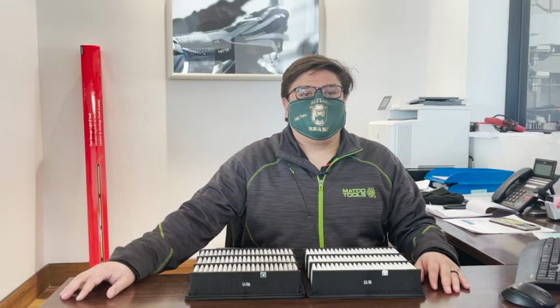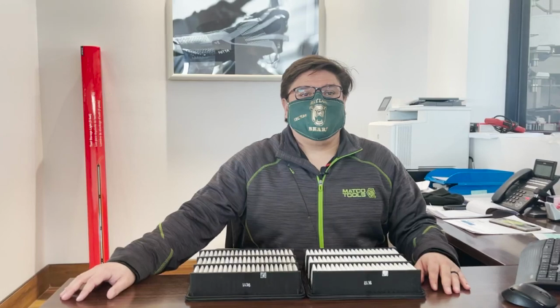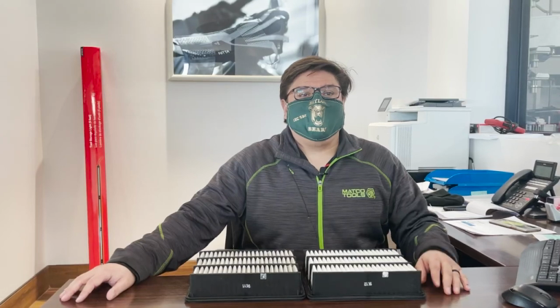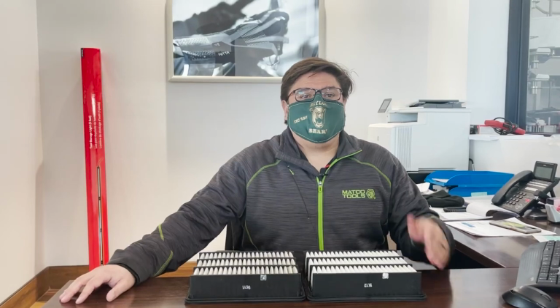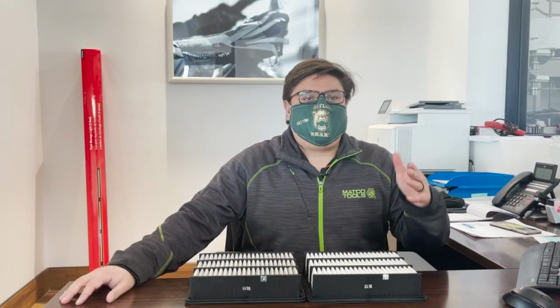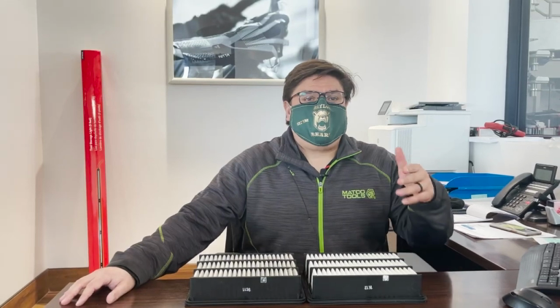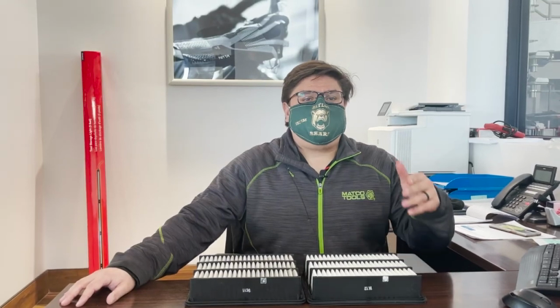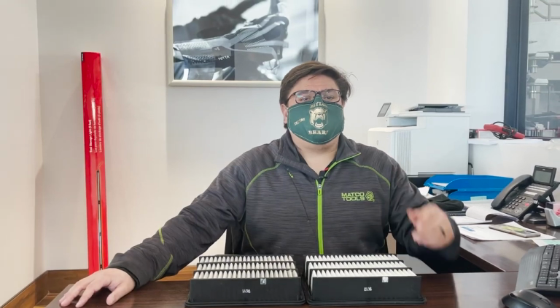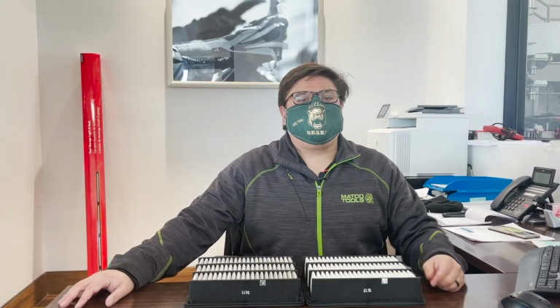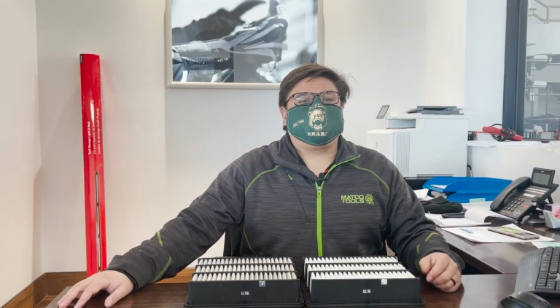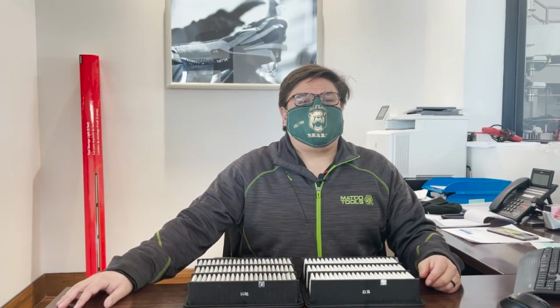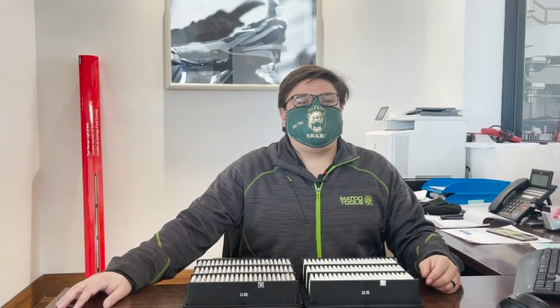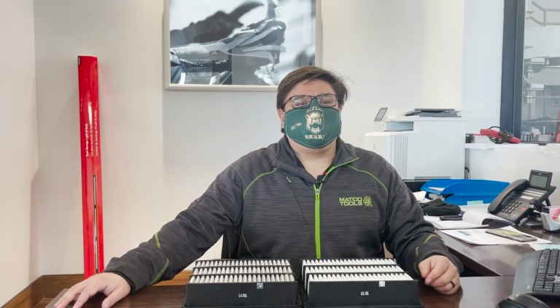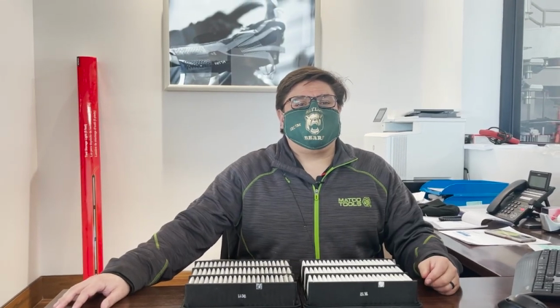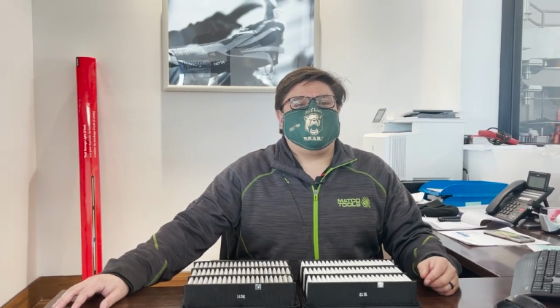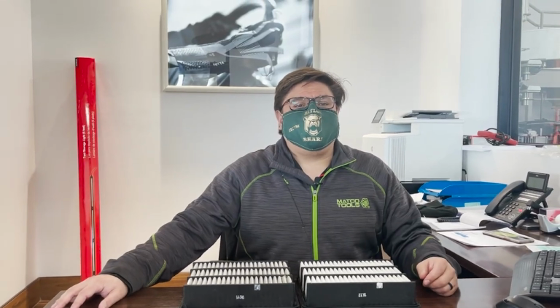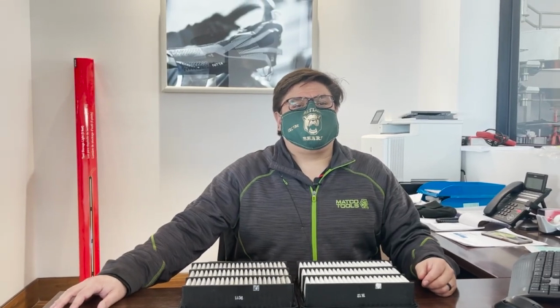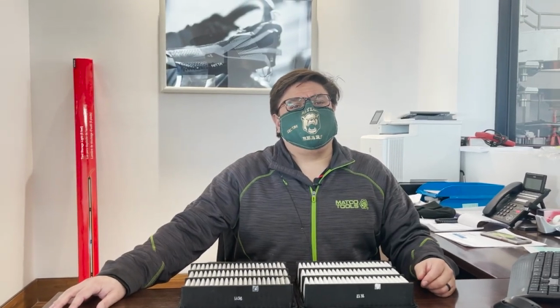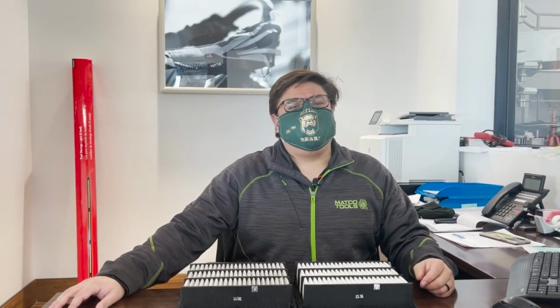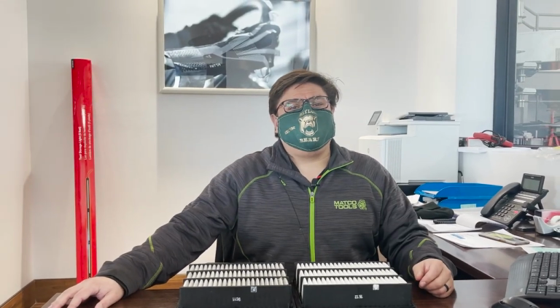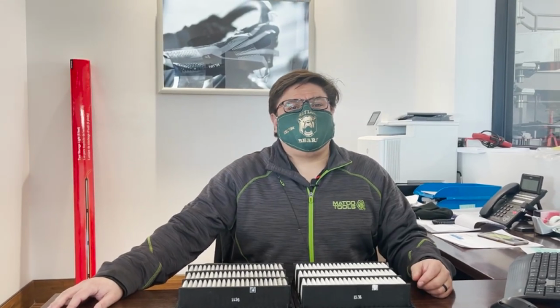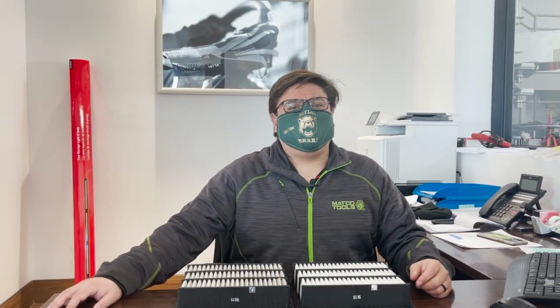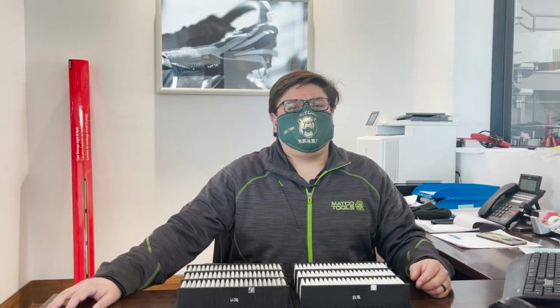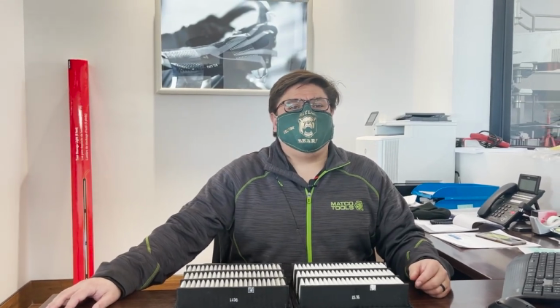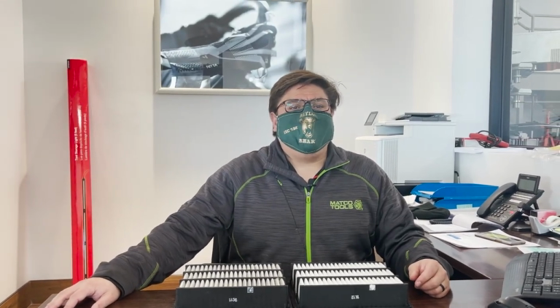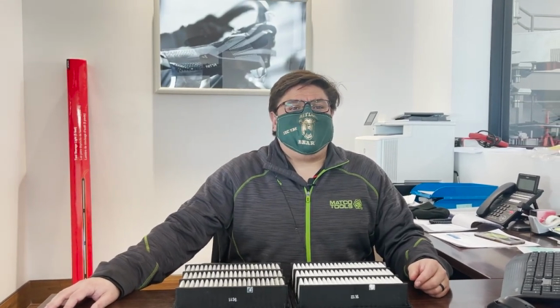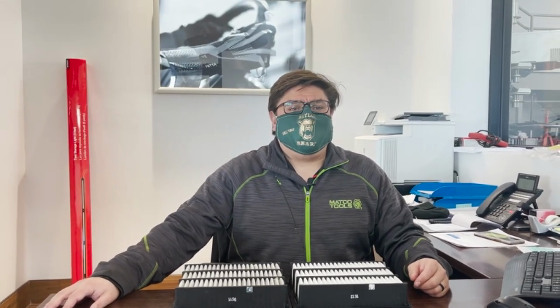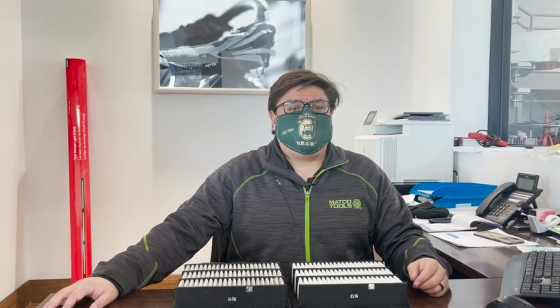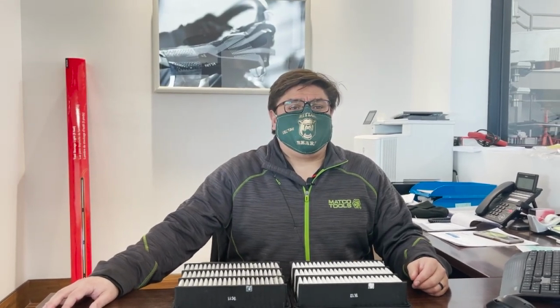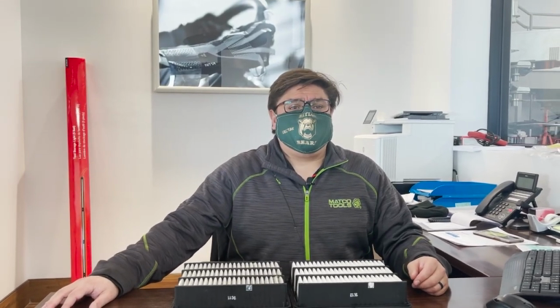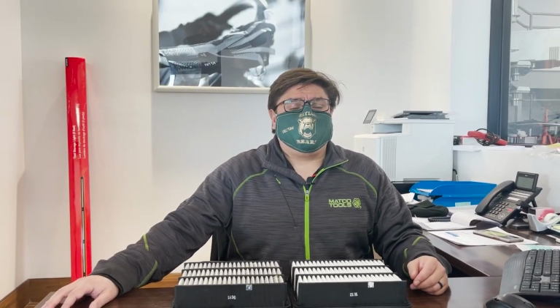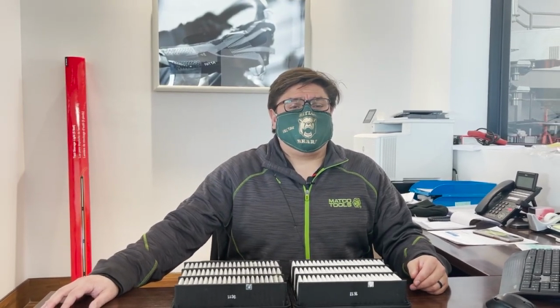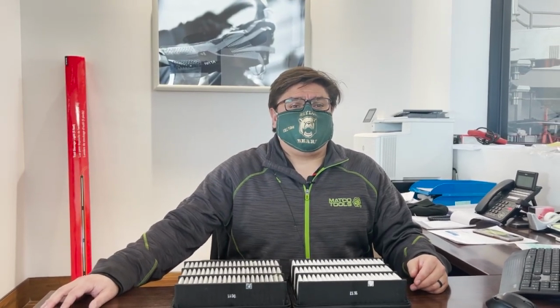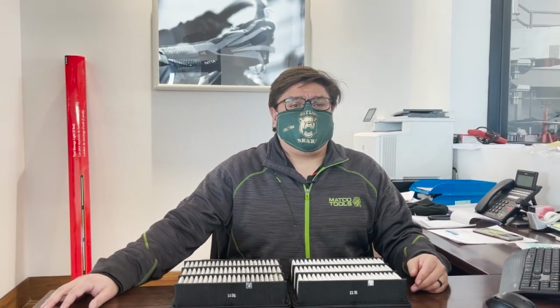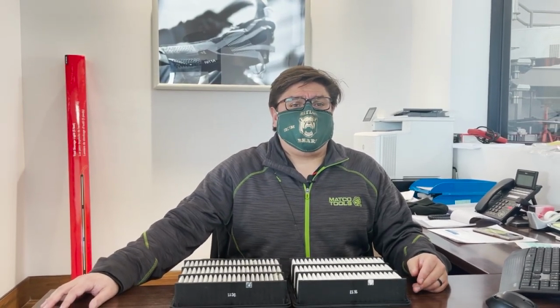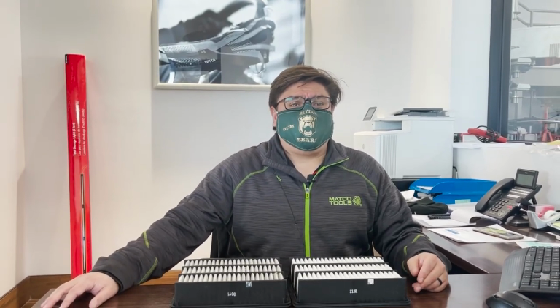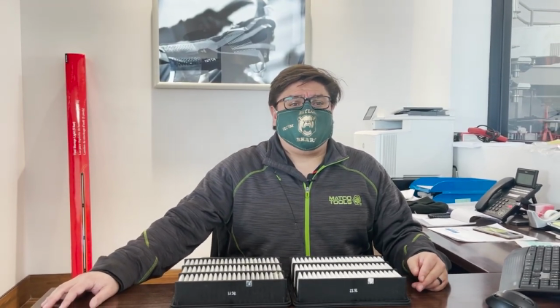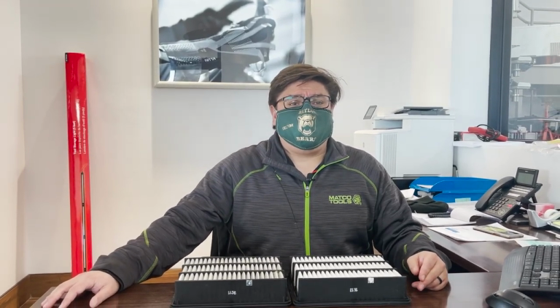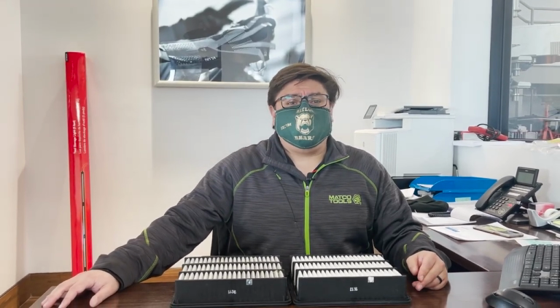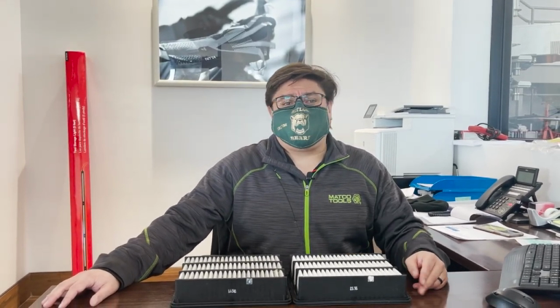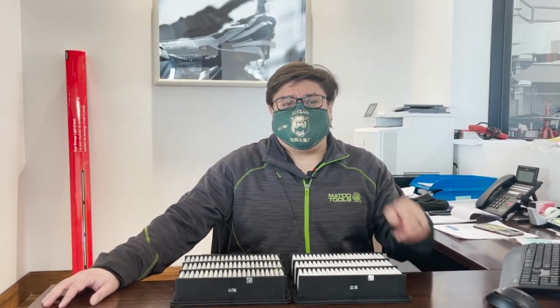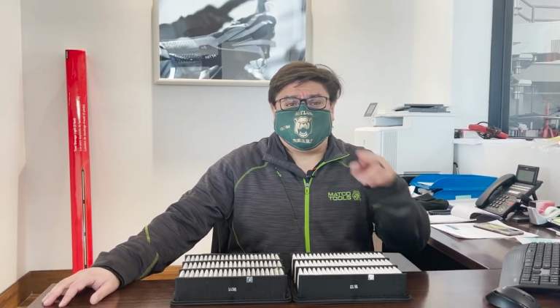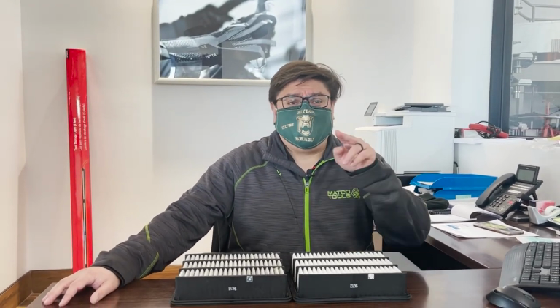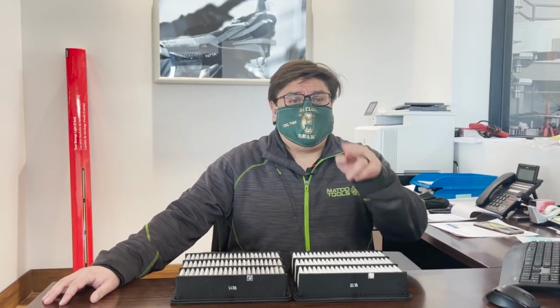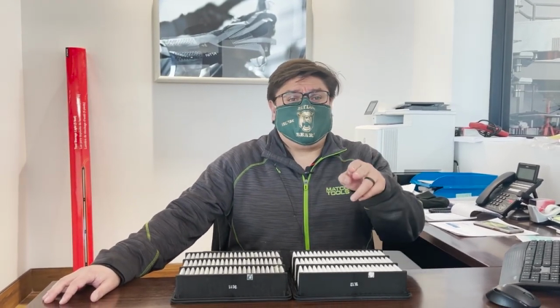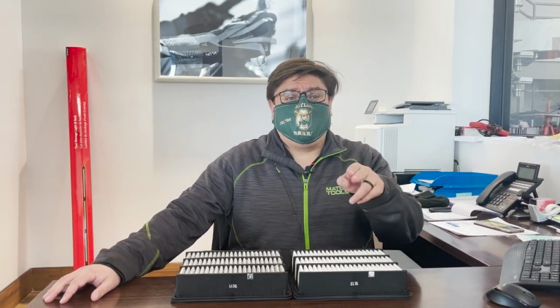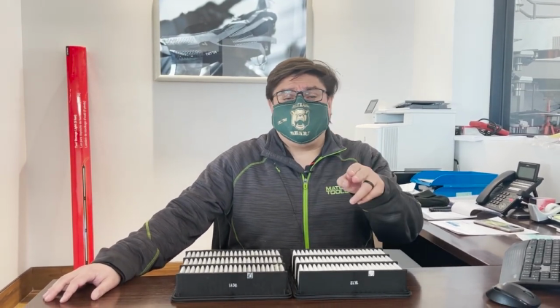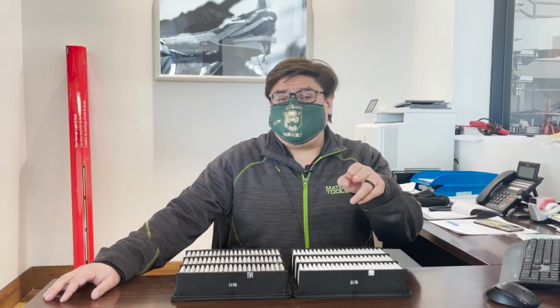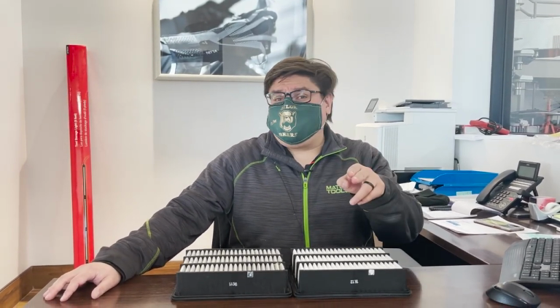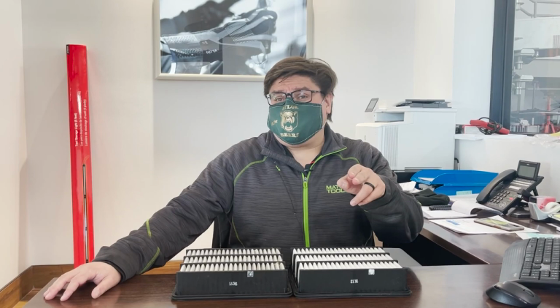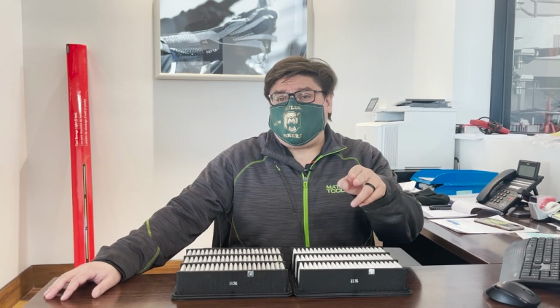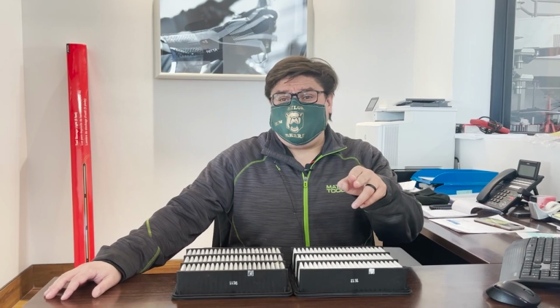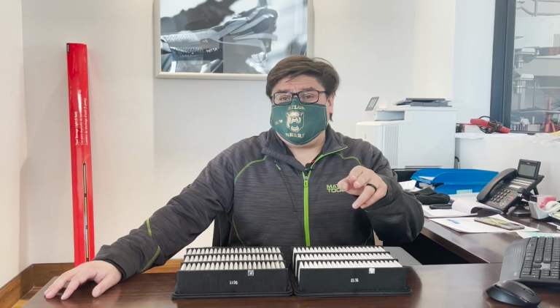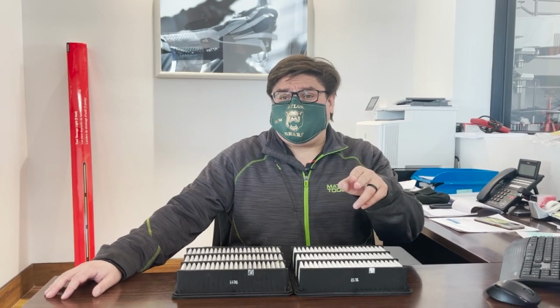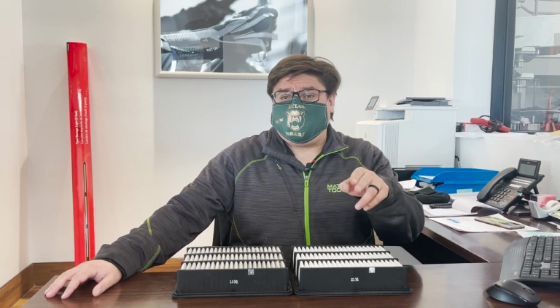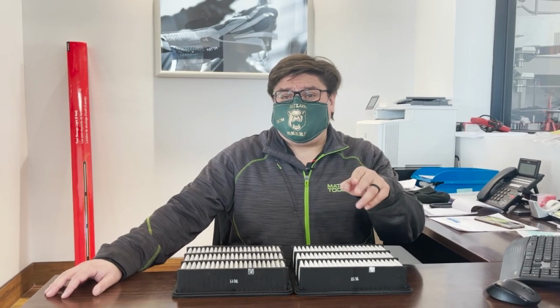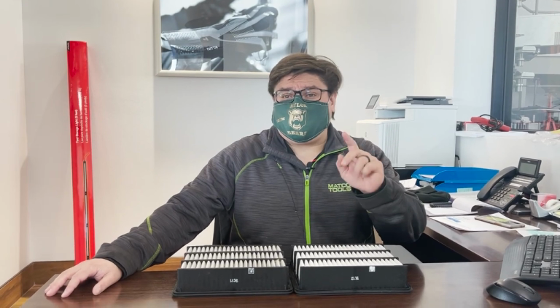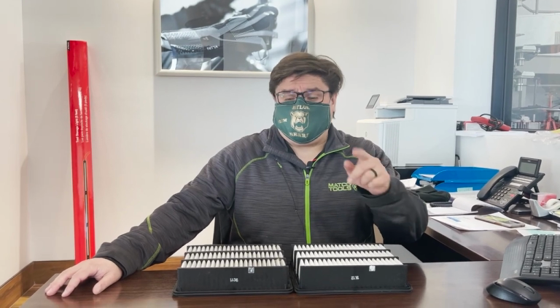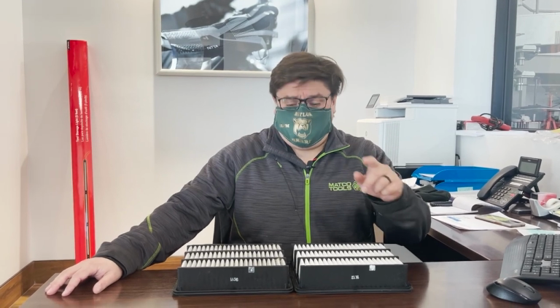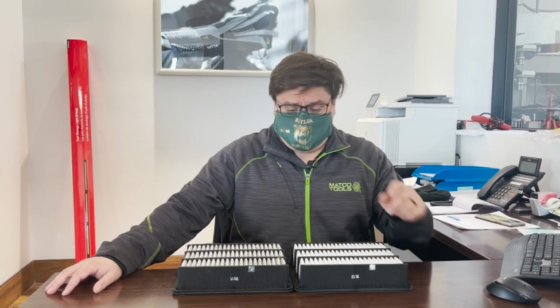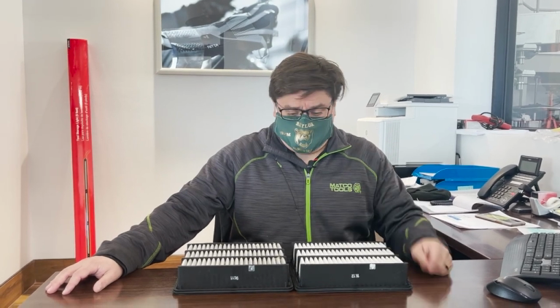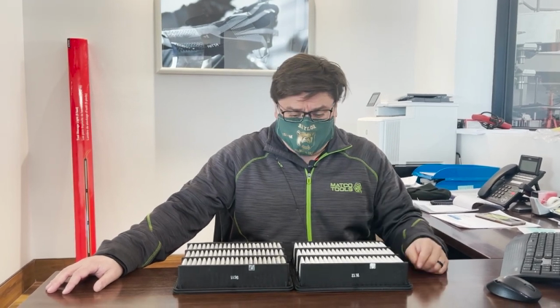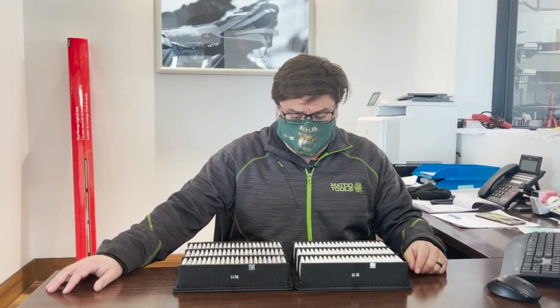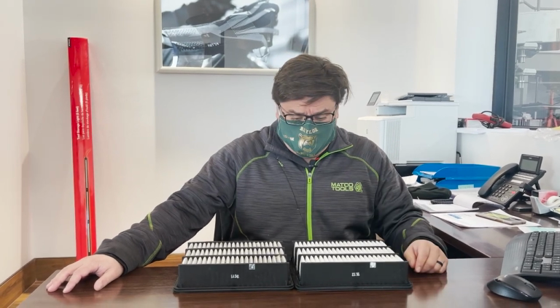Hi folks, Pablo with Madison Mazda here. I just wanted to reach out and give you some good driving tips for this month.